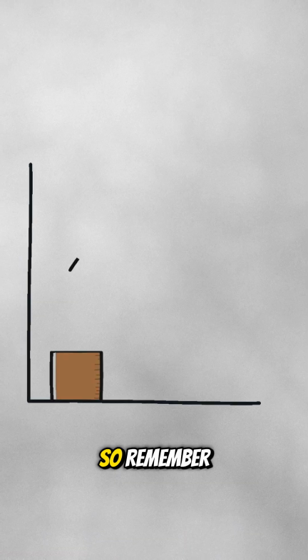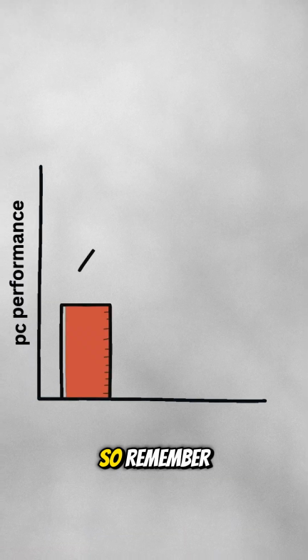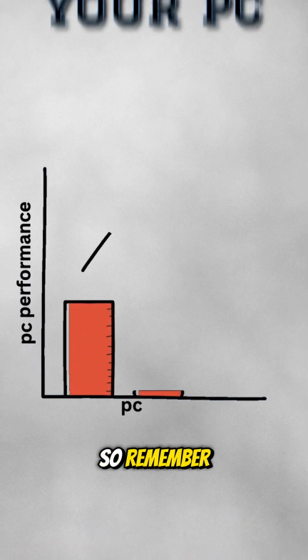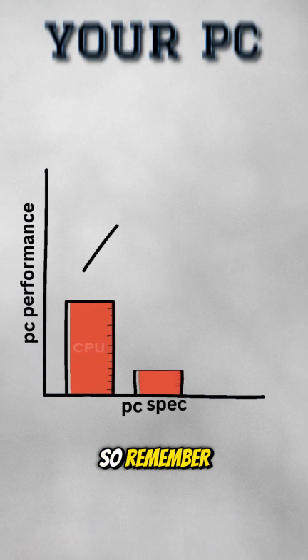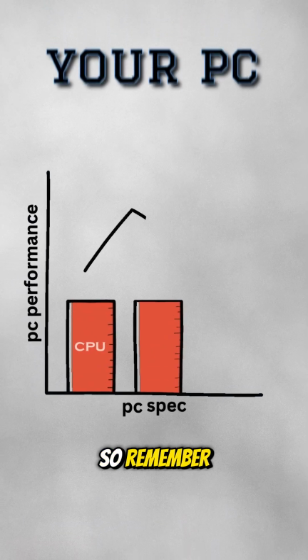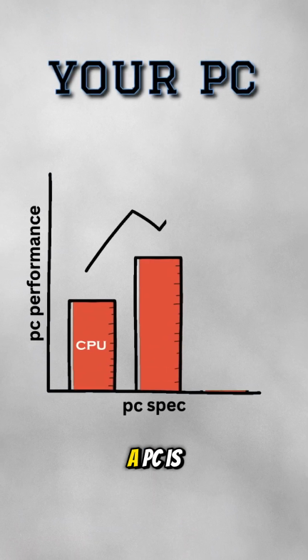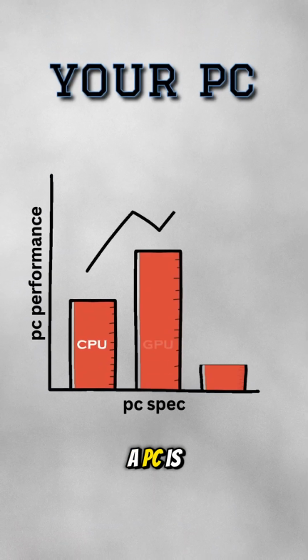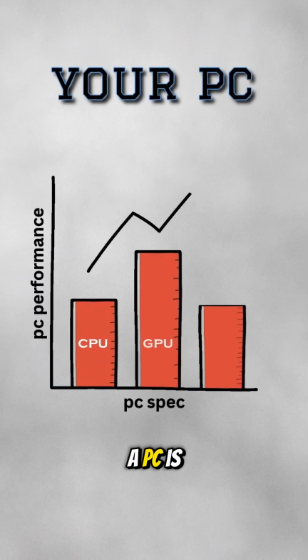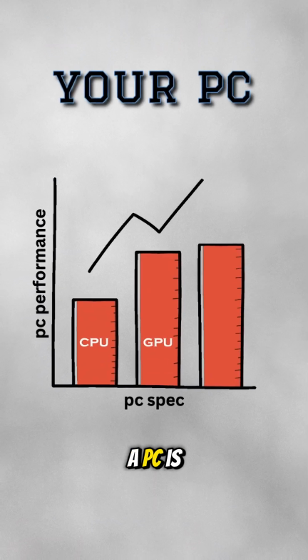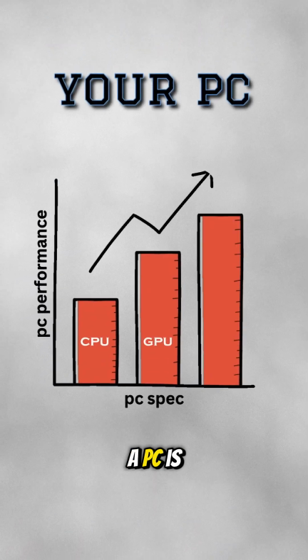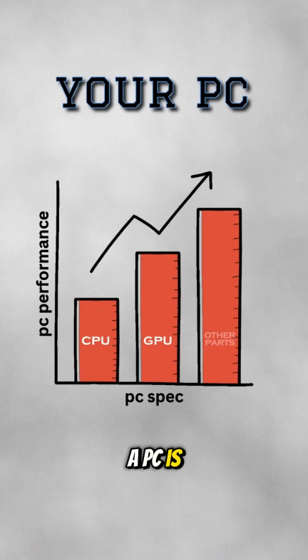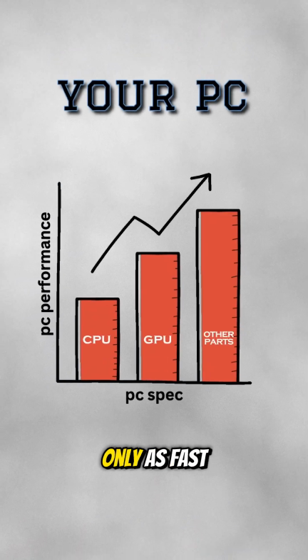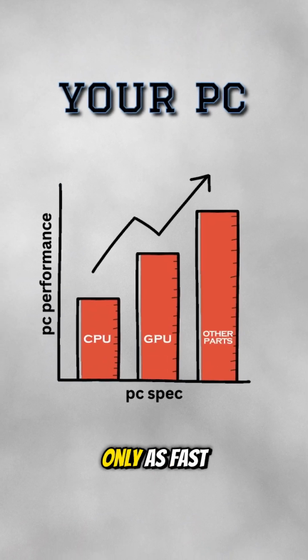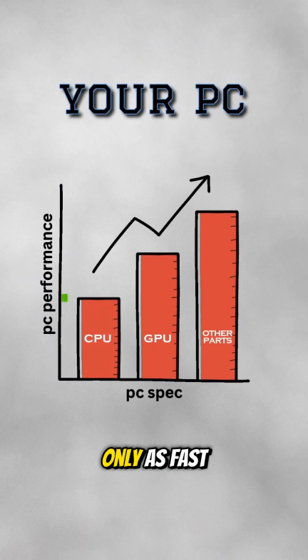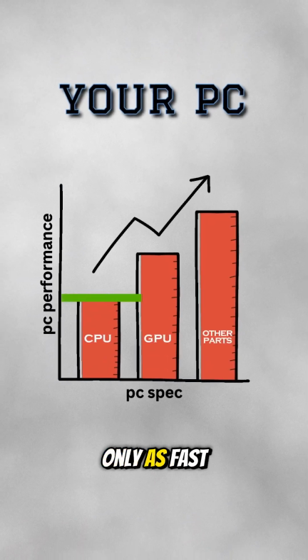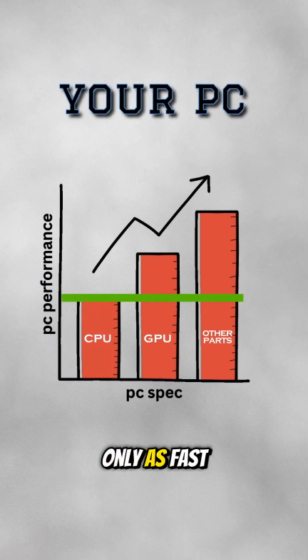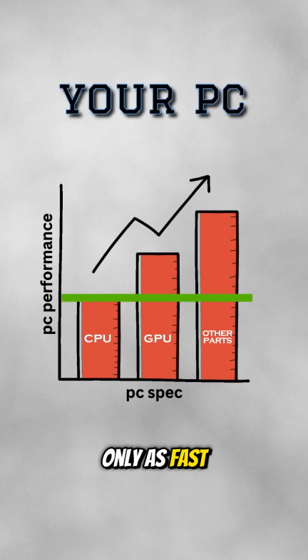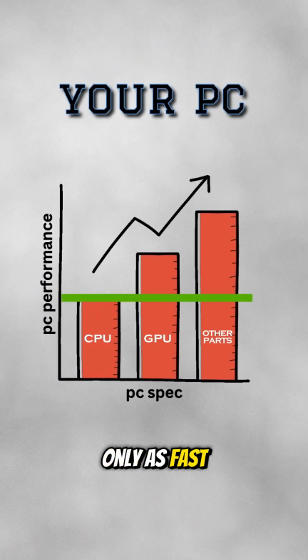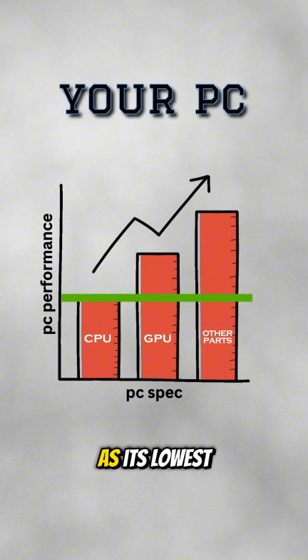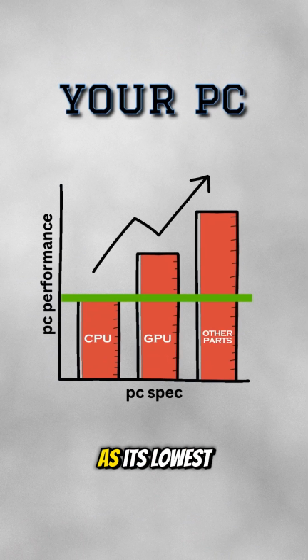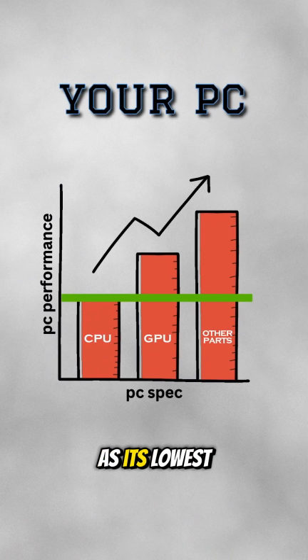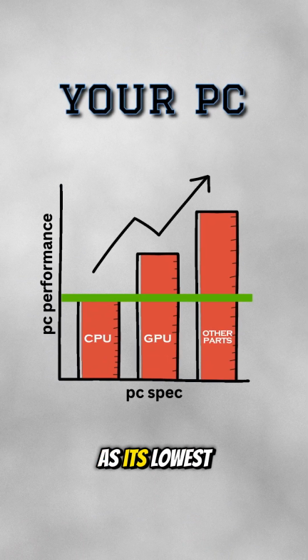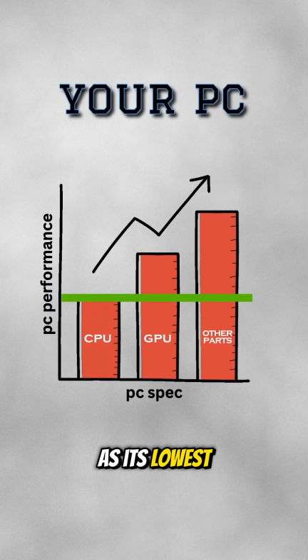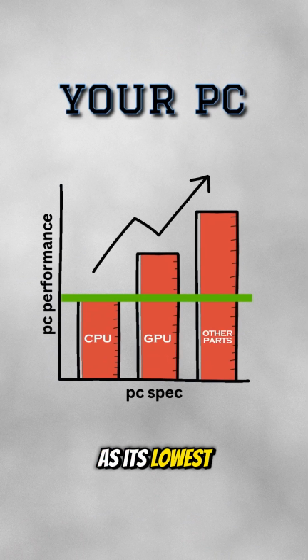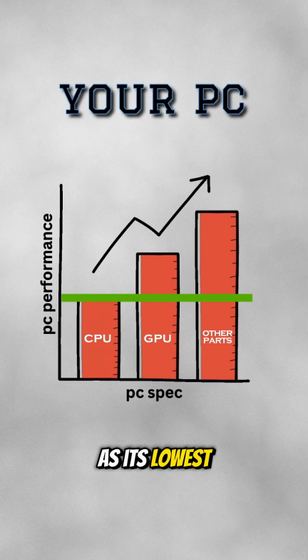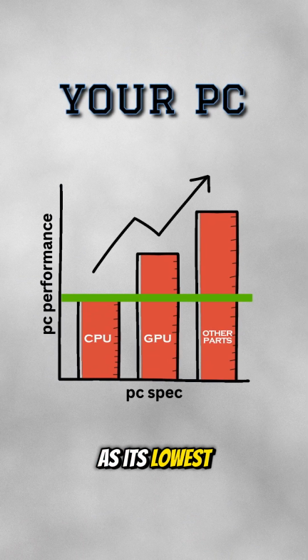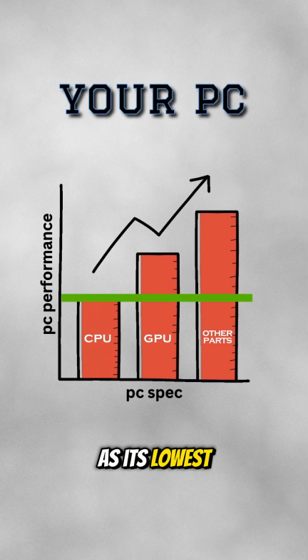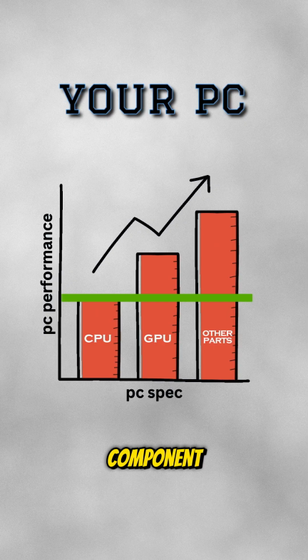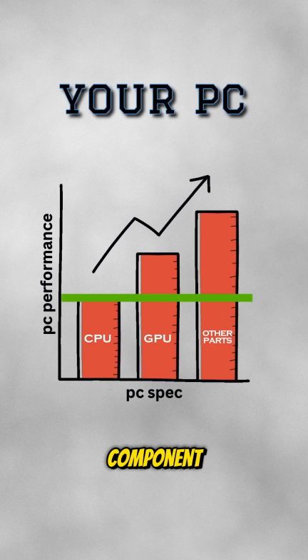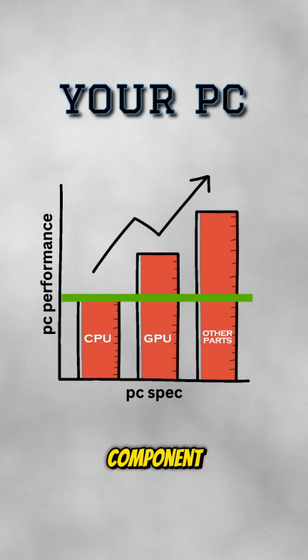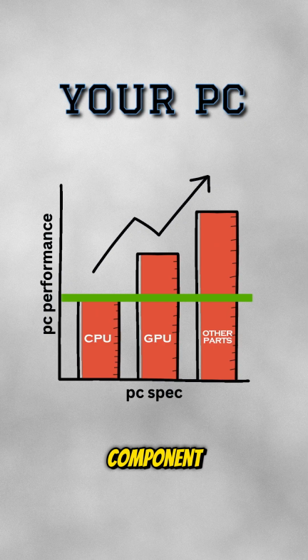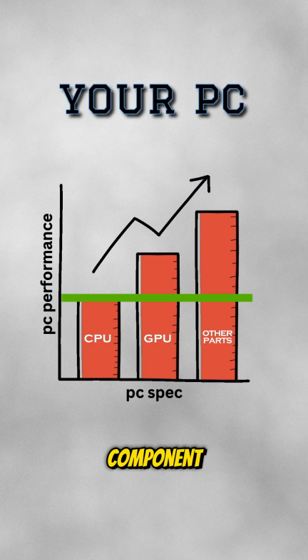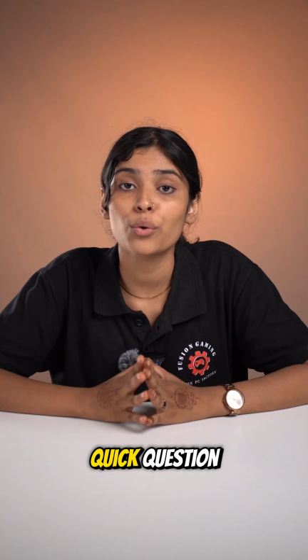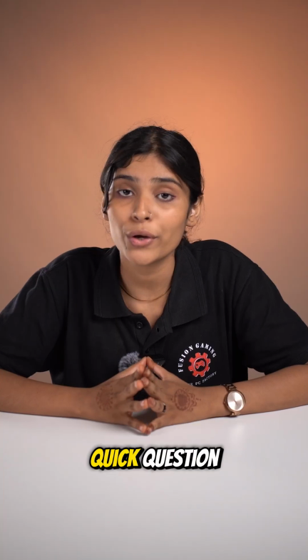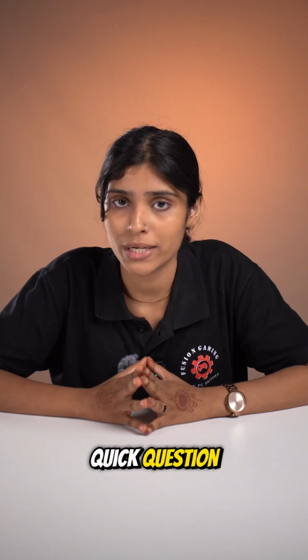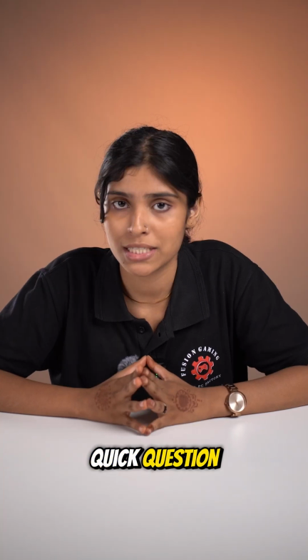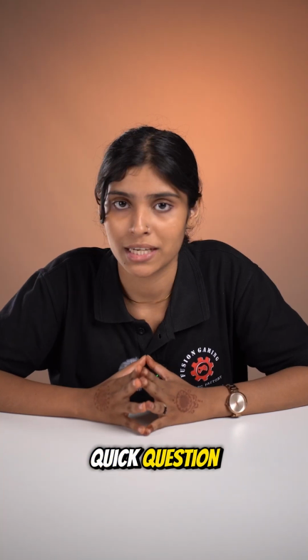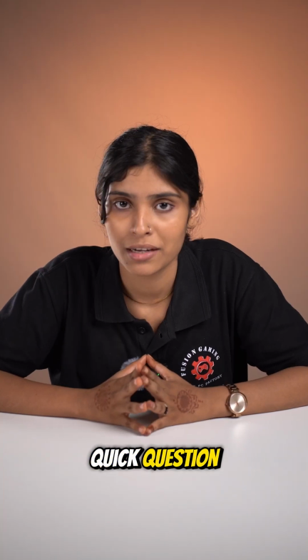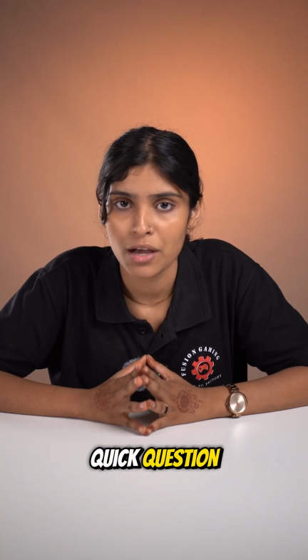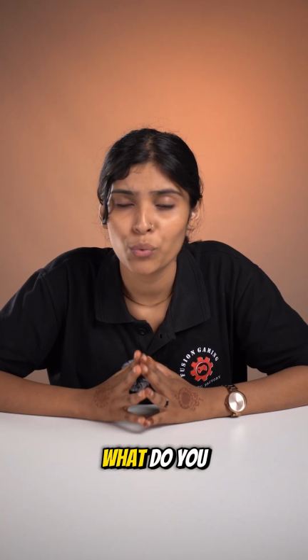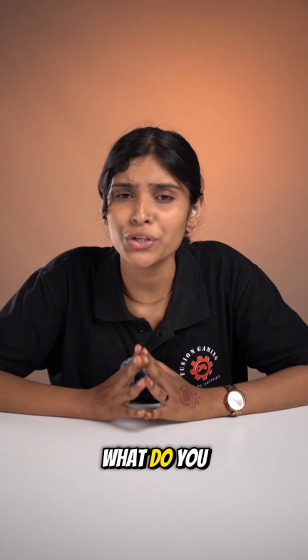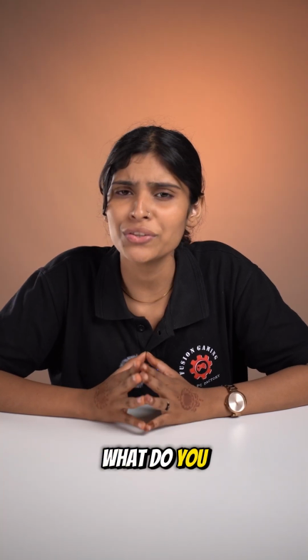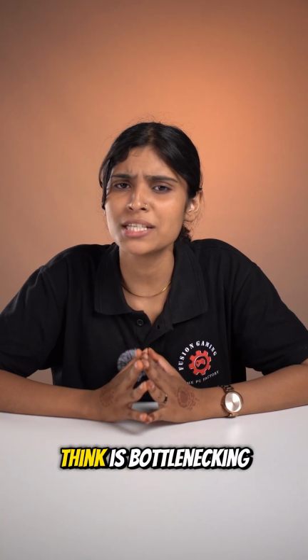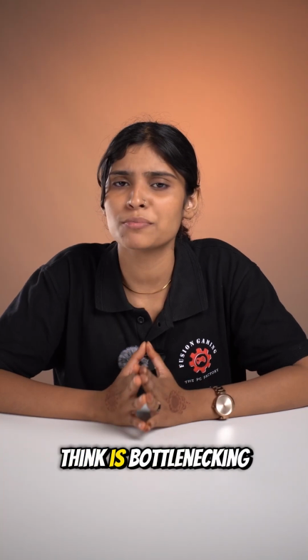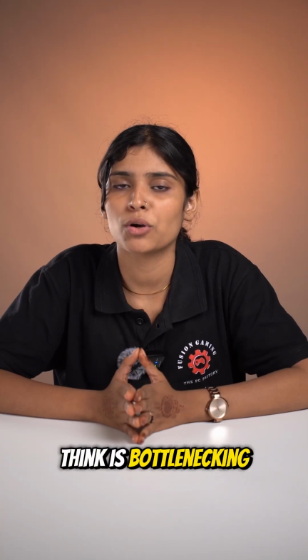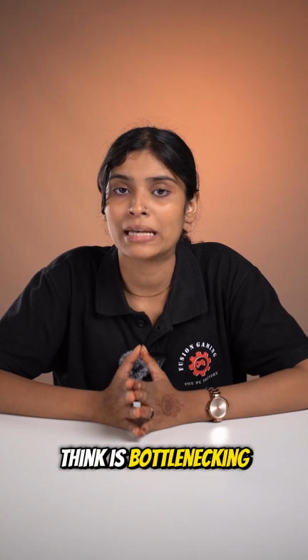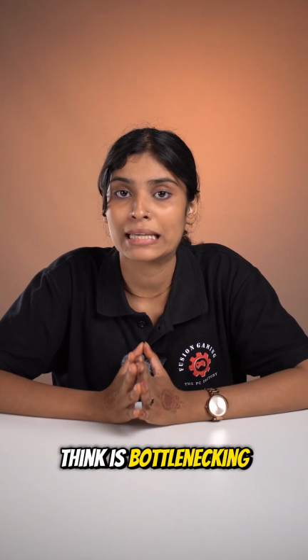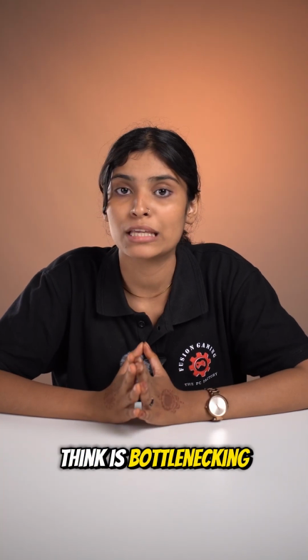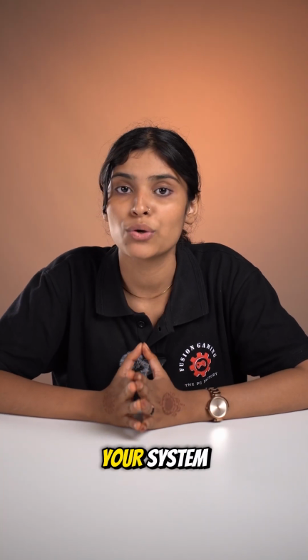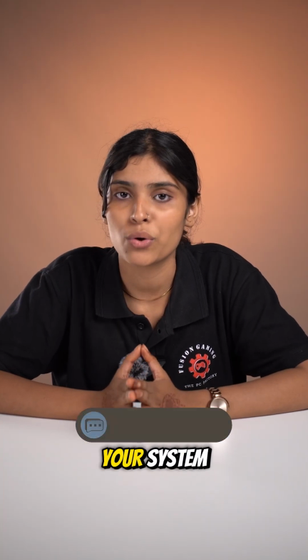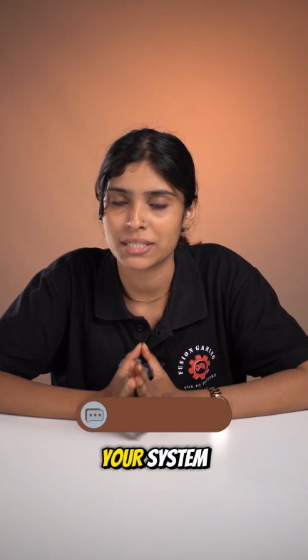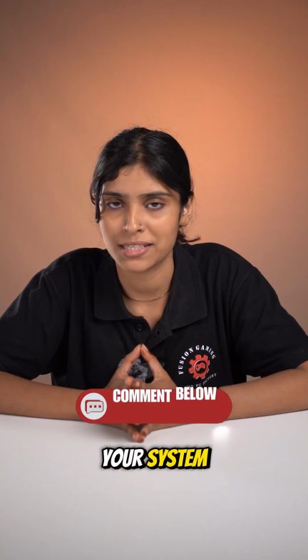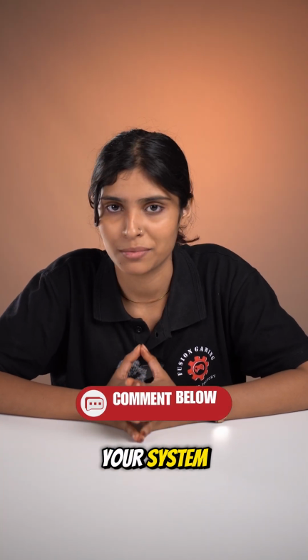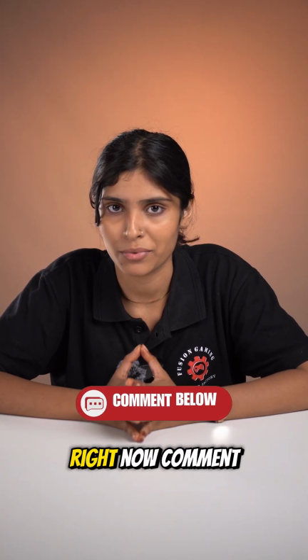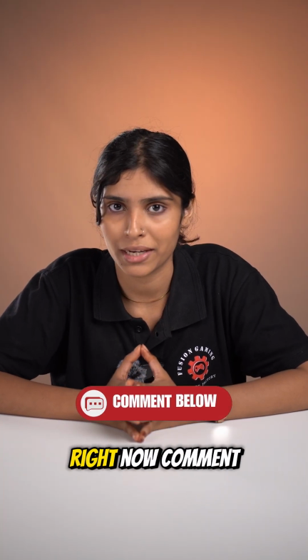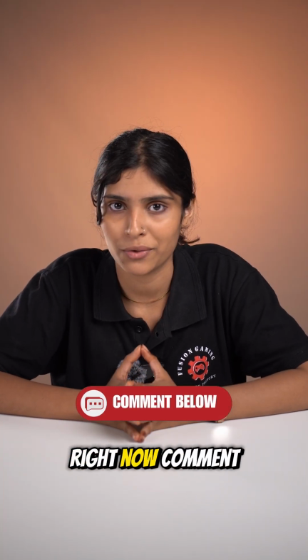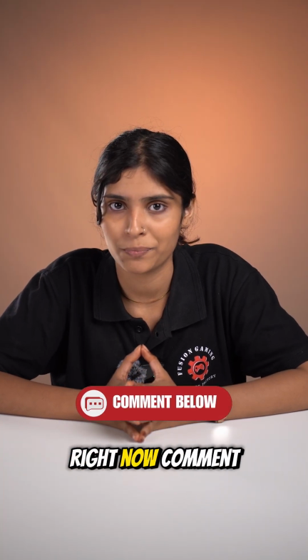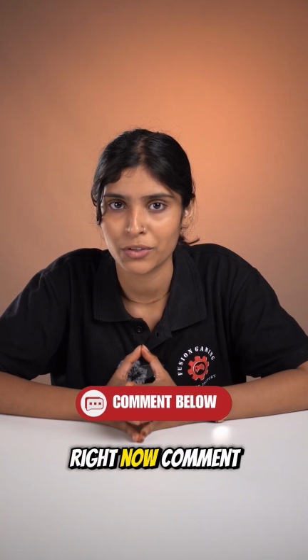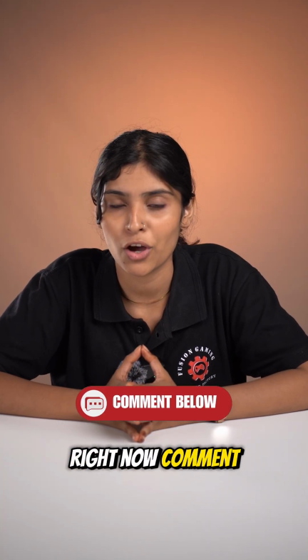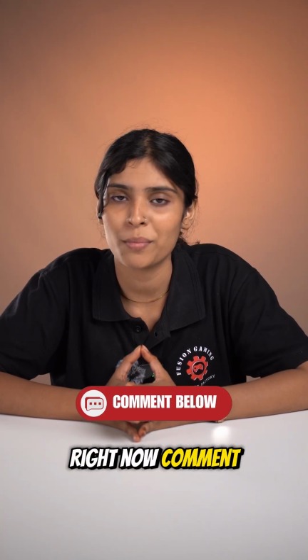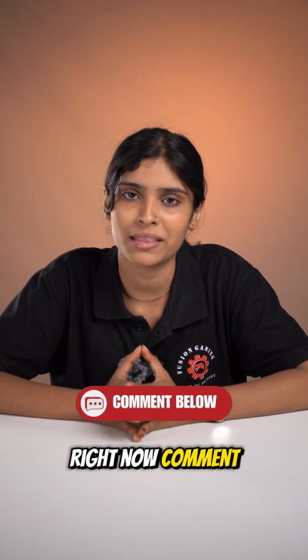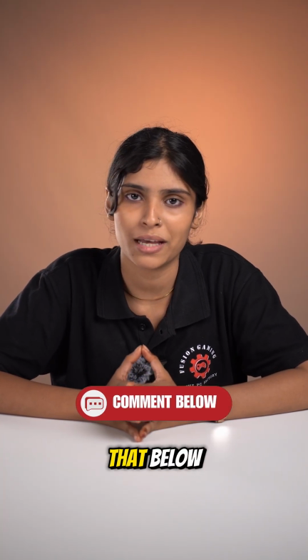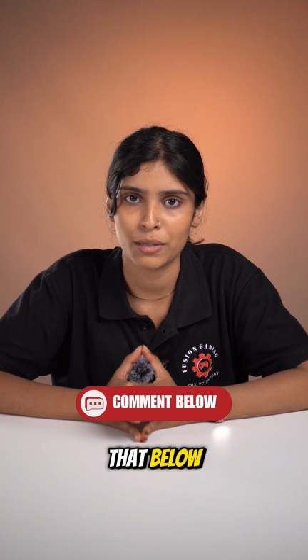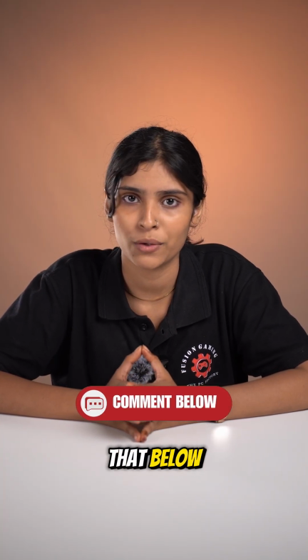So remember, a PC is only as fast as its slowest component. Quick question — what do you think is bottlenecking your system right now? Comment that below.